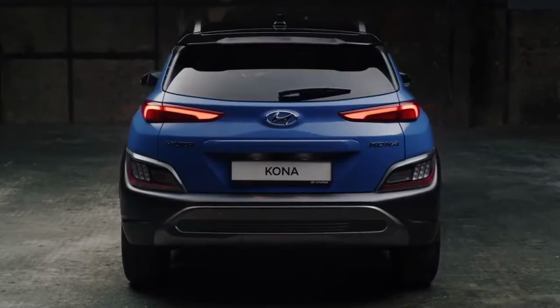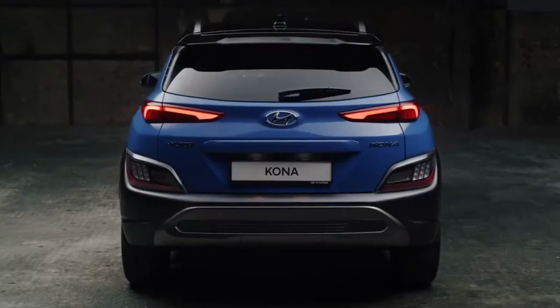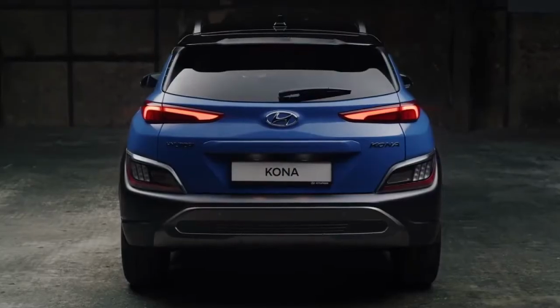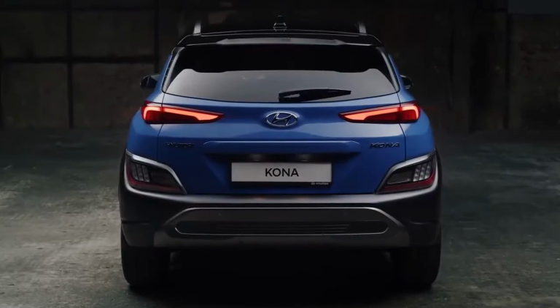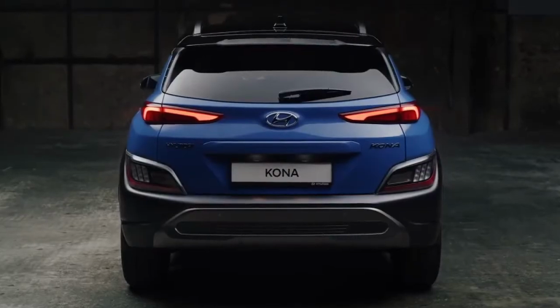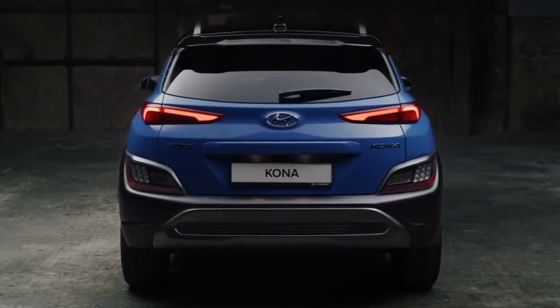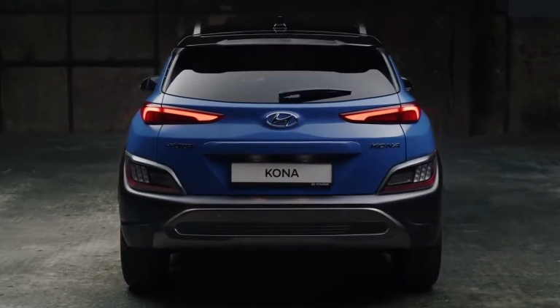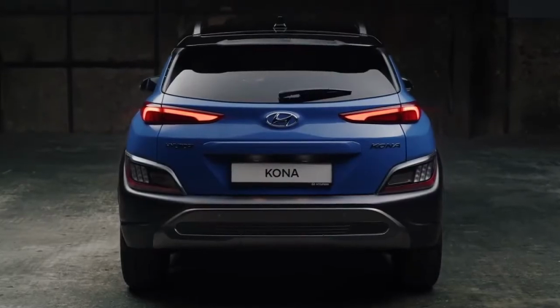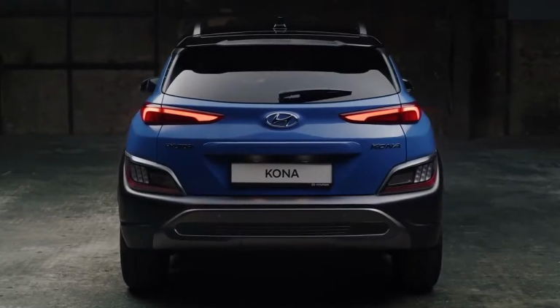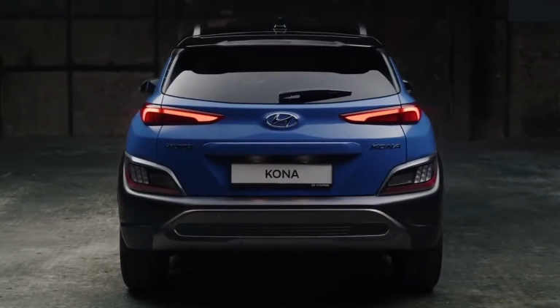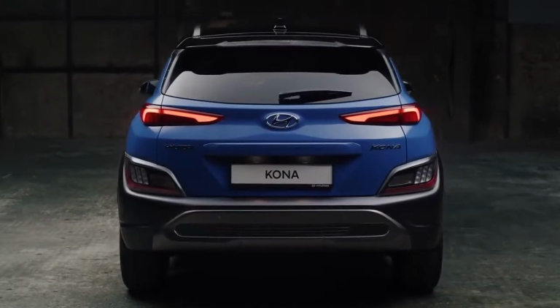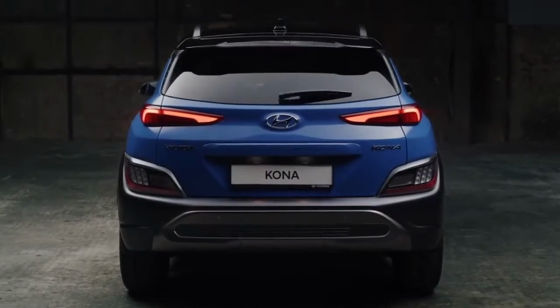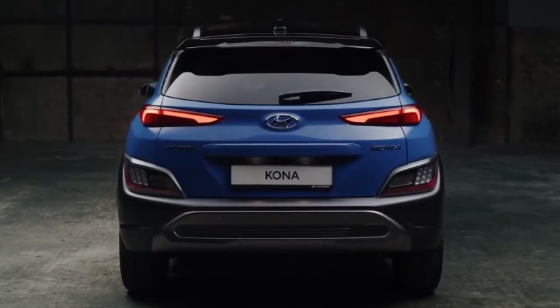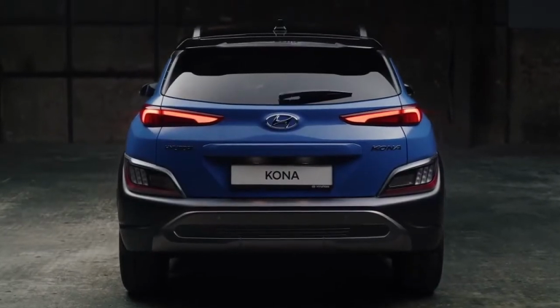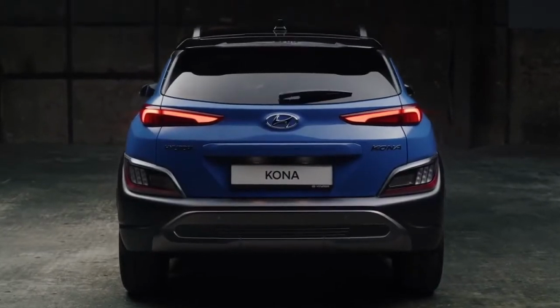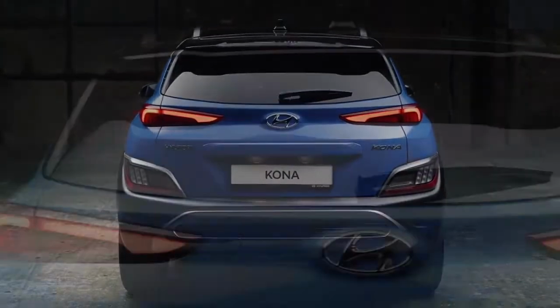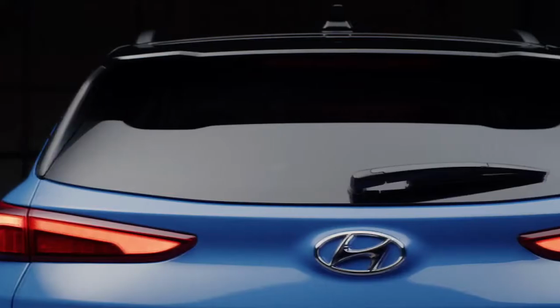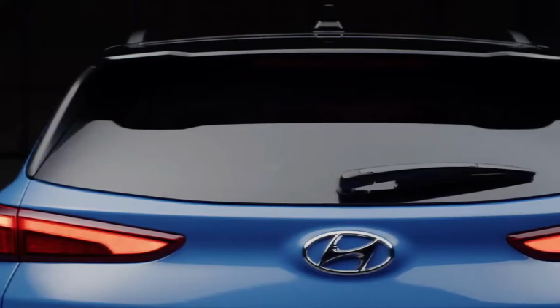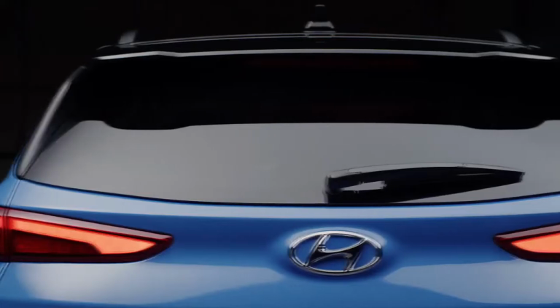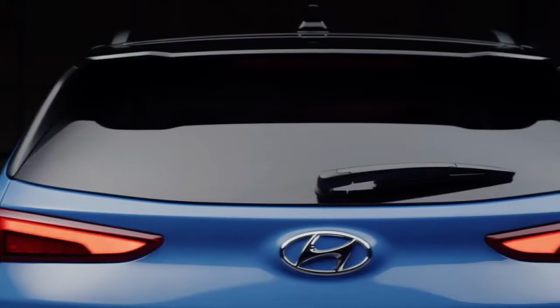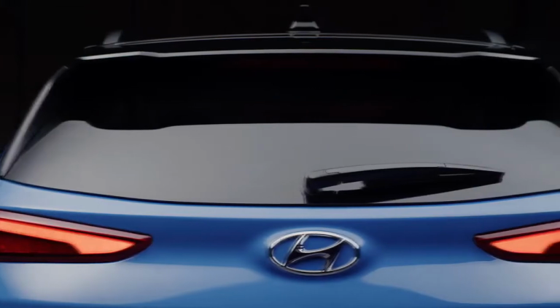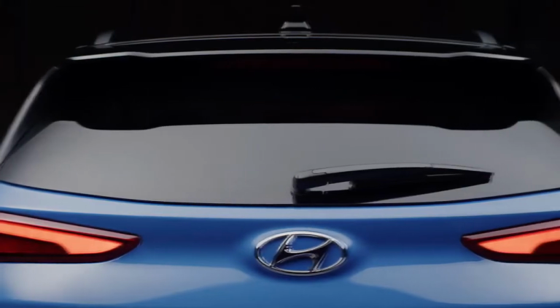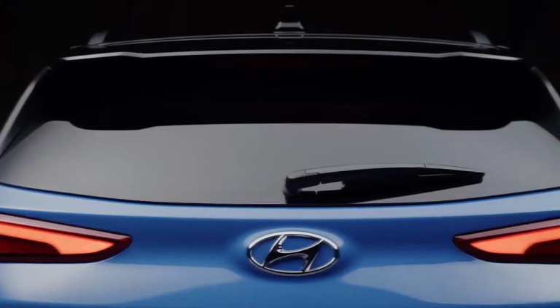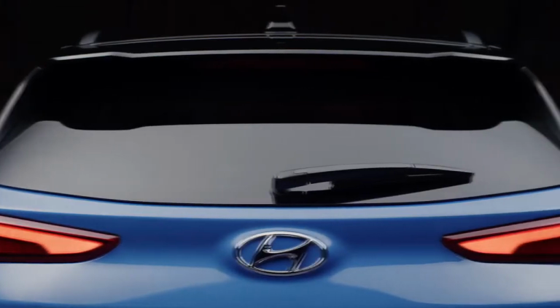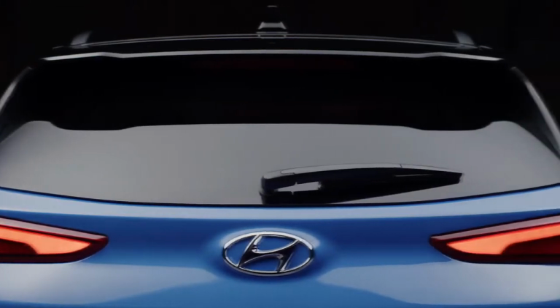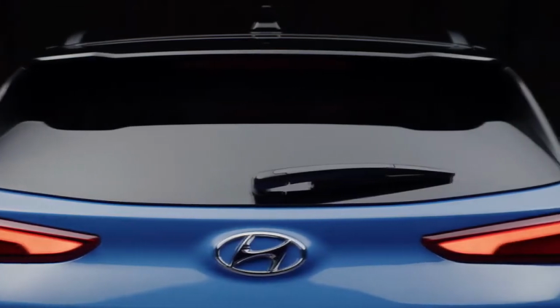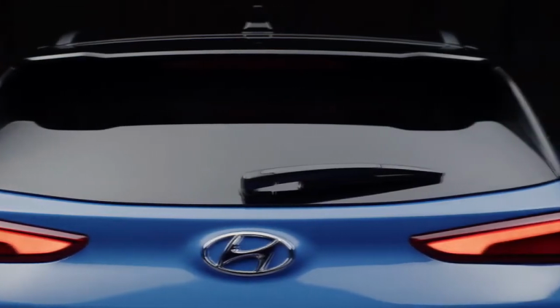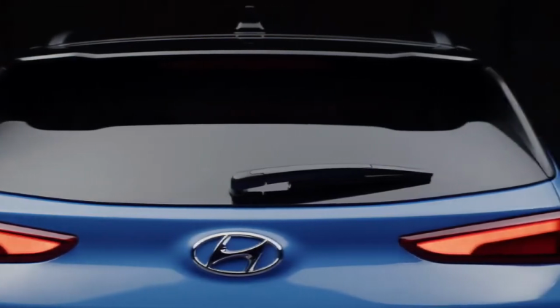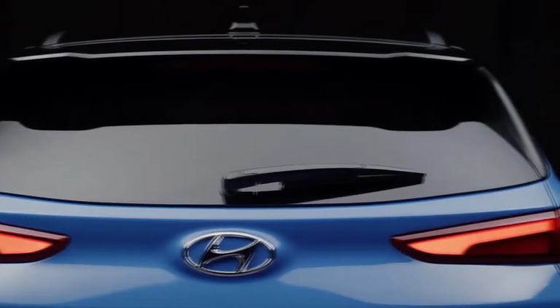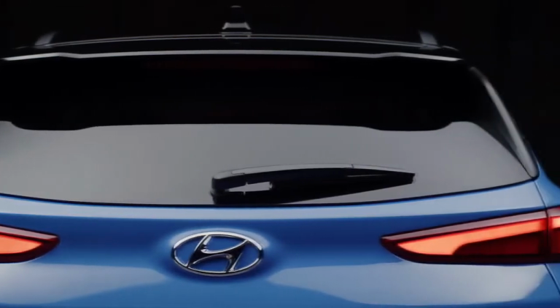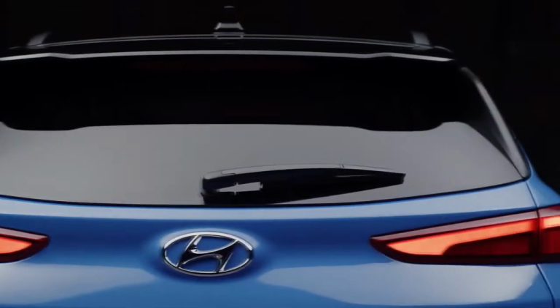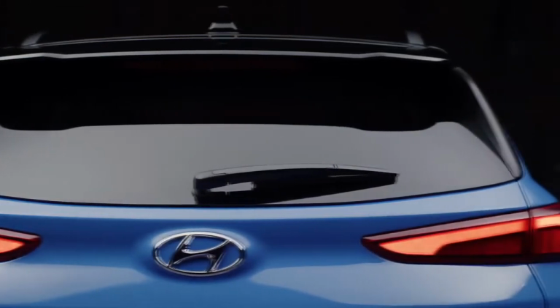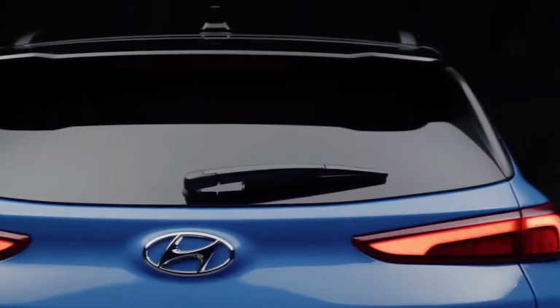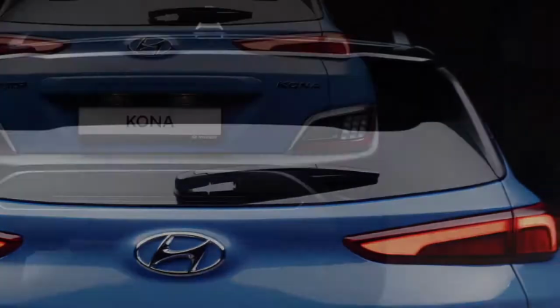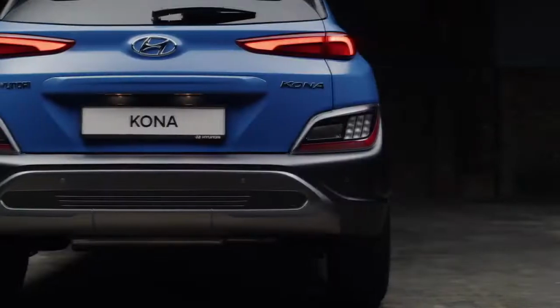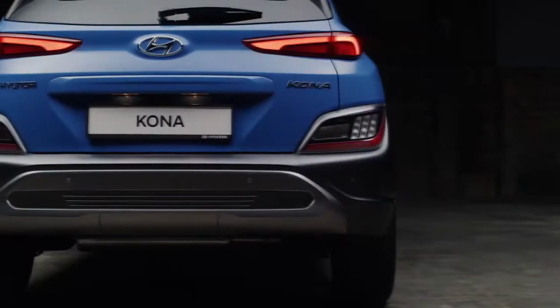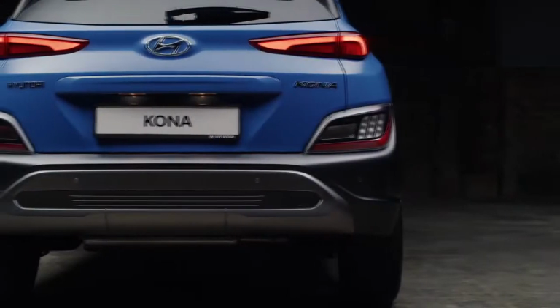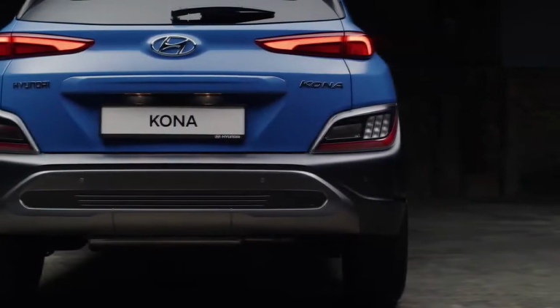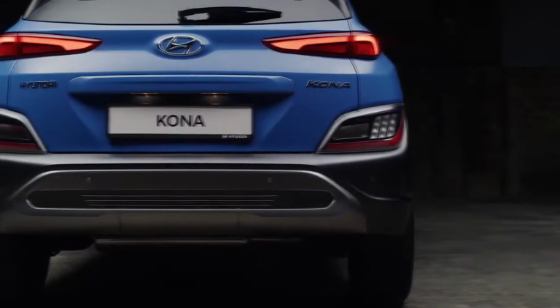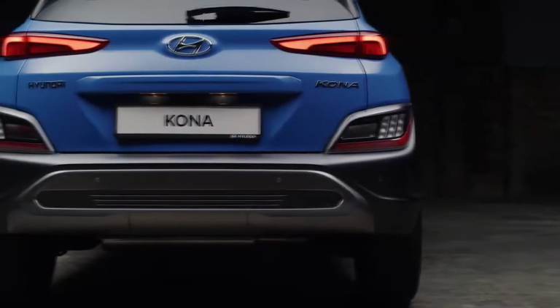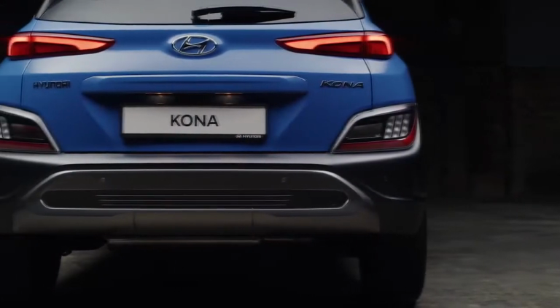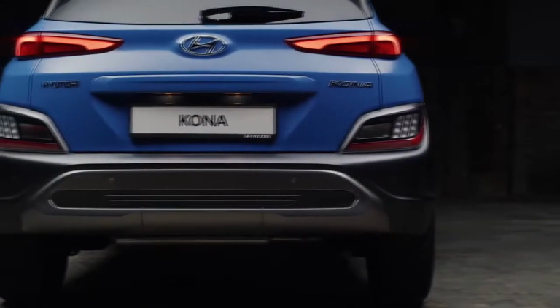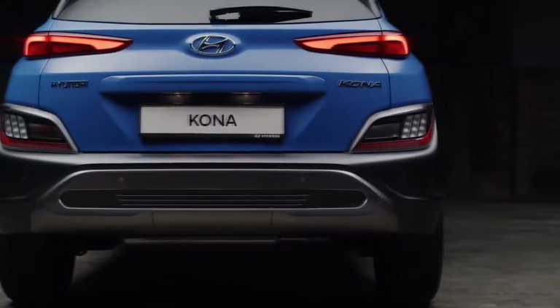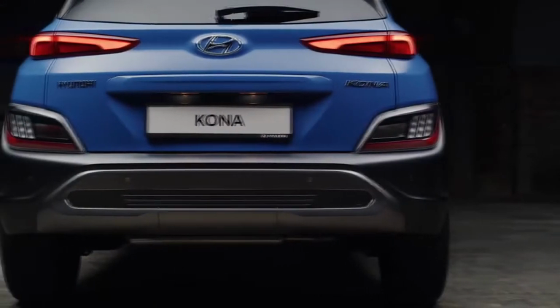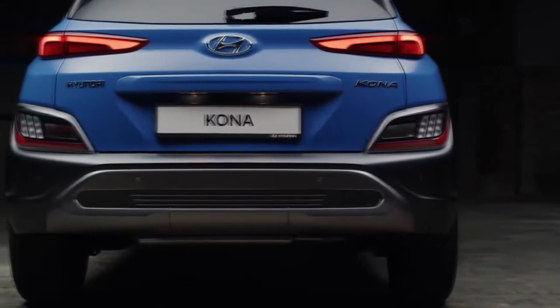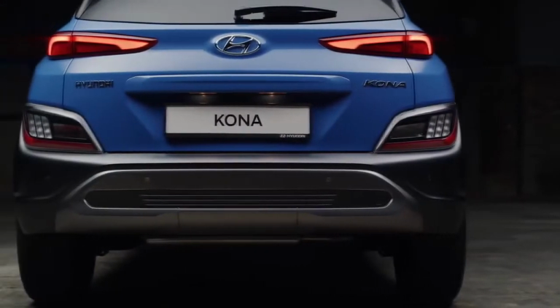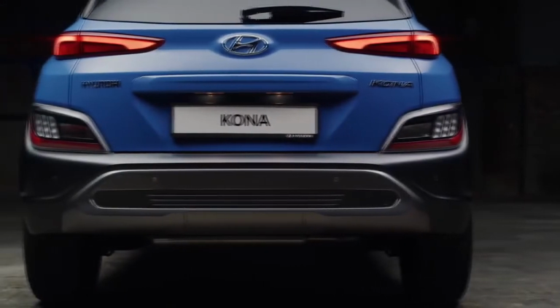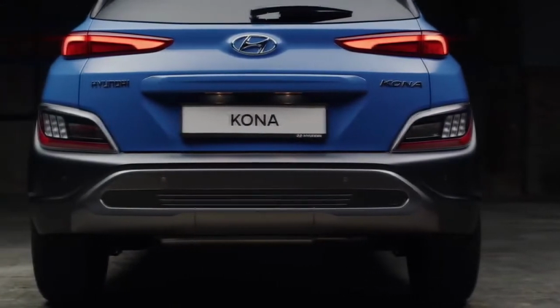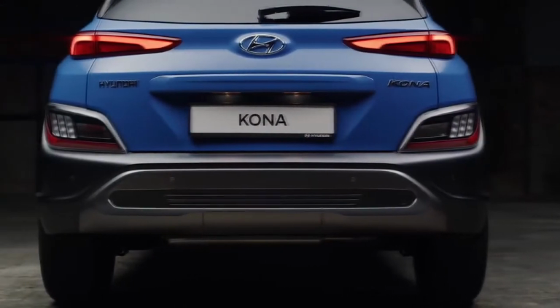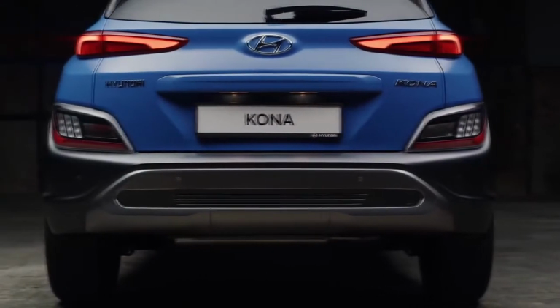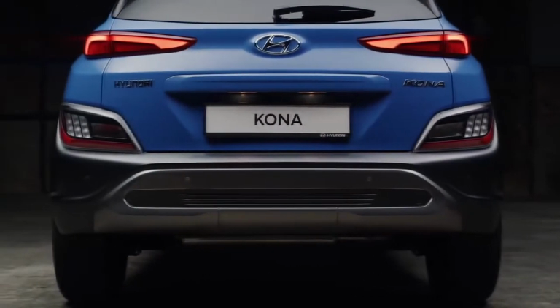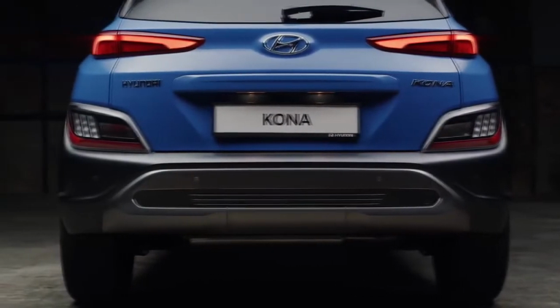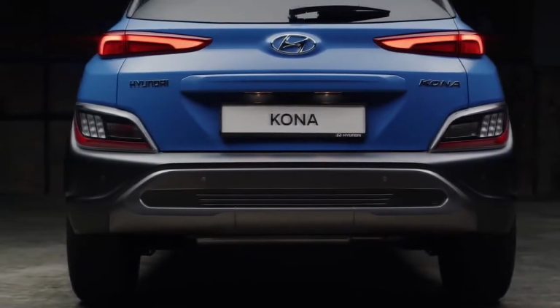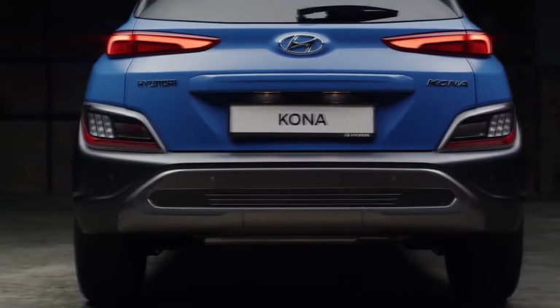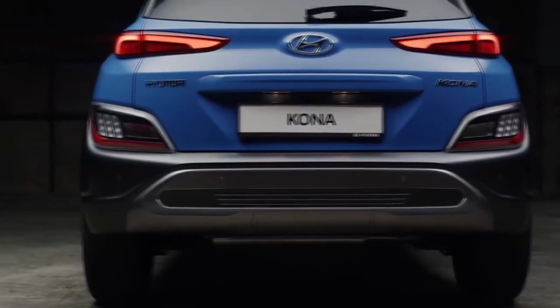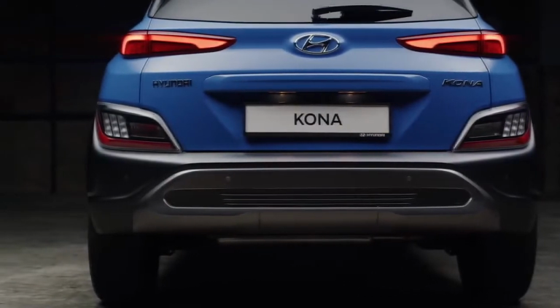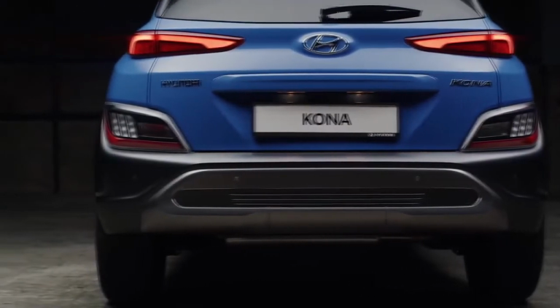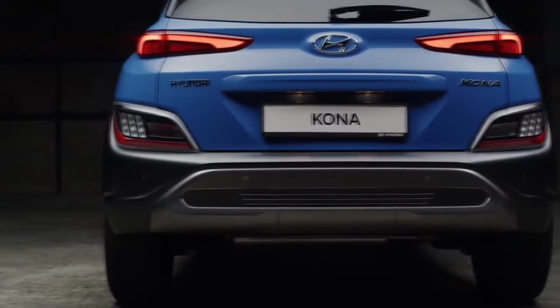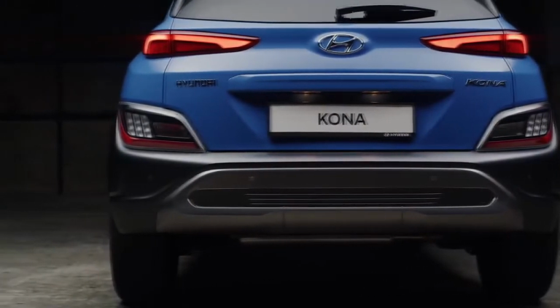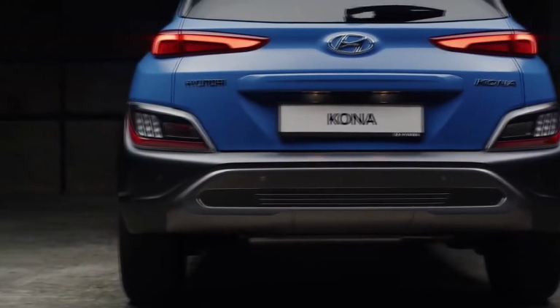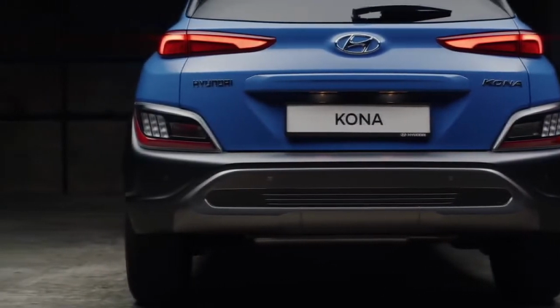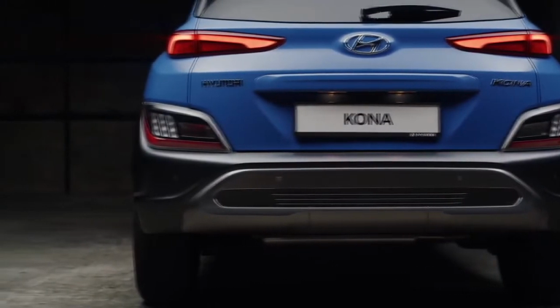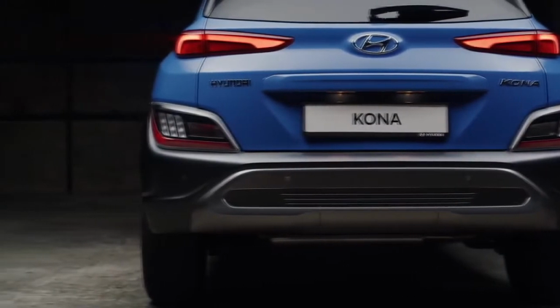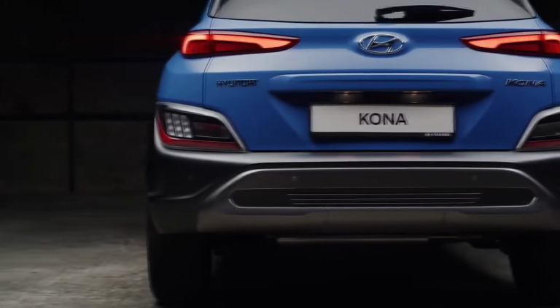The new rear combination lamps feature horizontally stretched graphics, and the rear bumper follows the protective armor concept seen in the front.